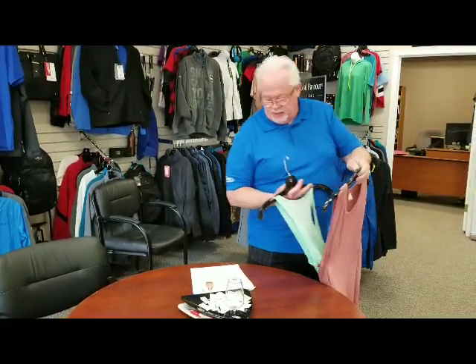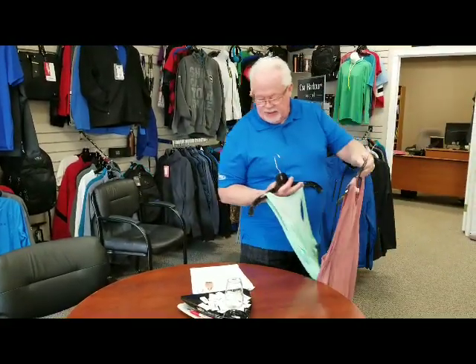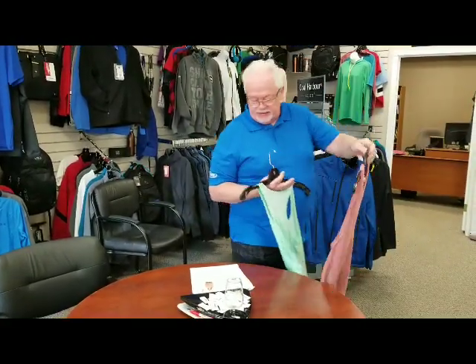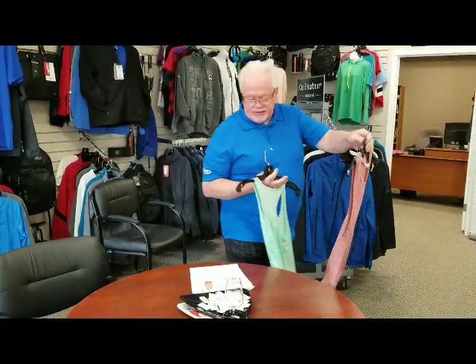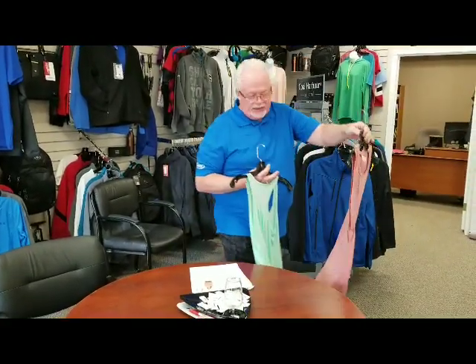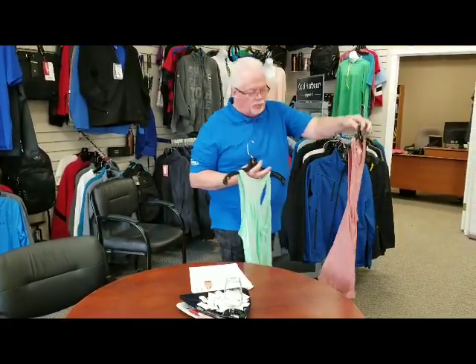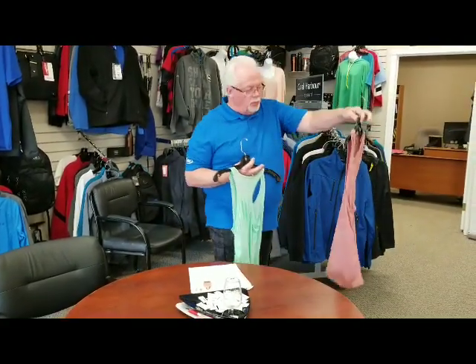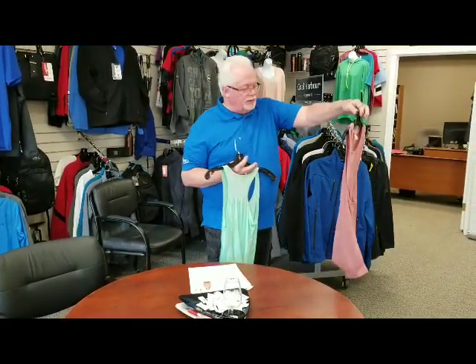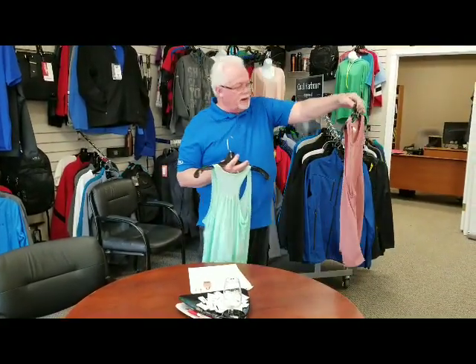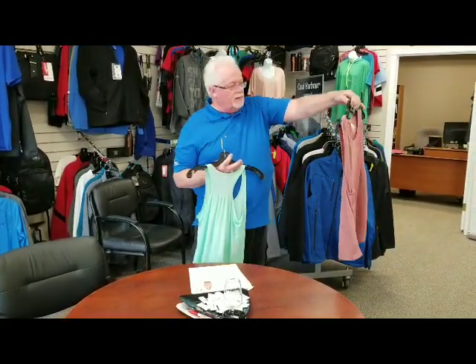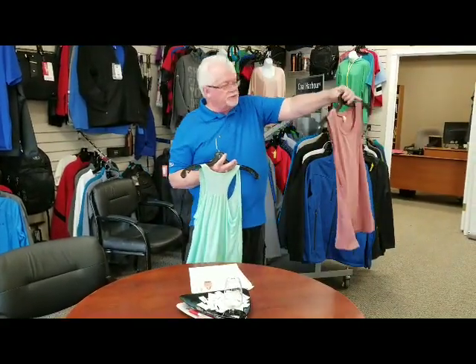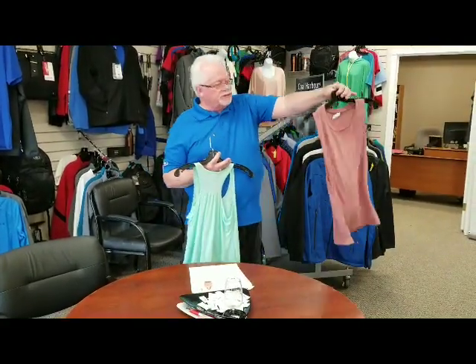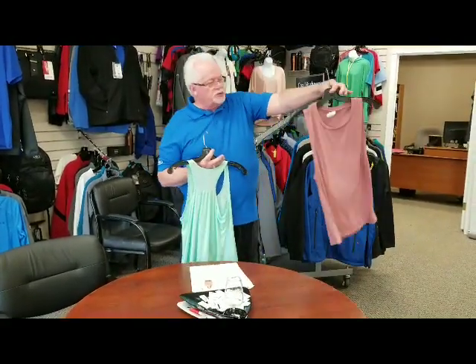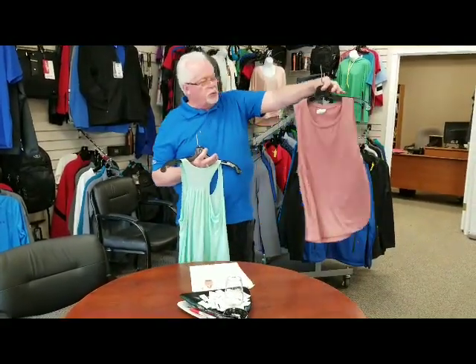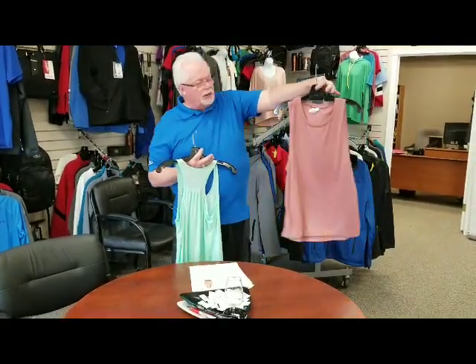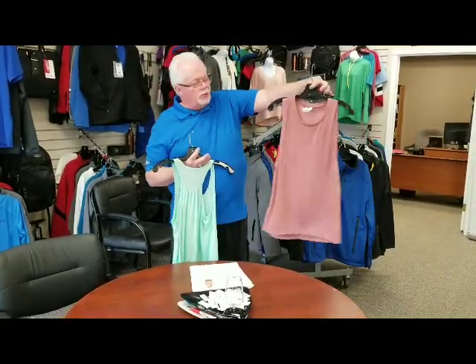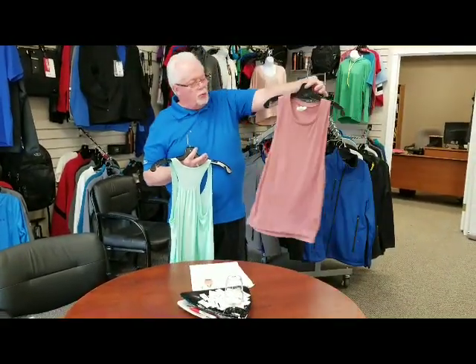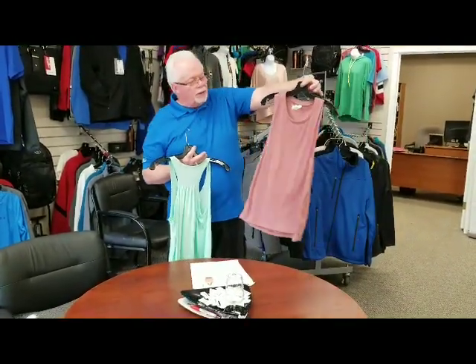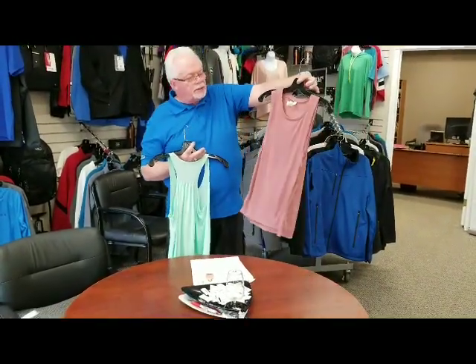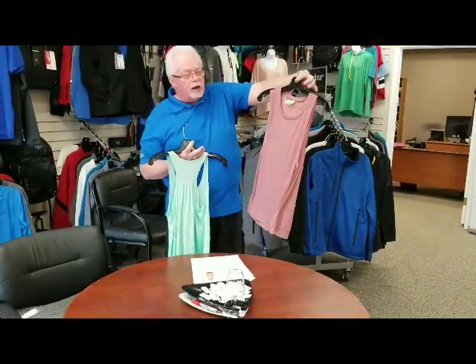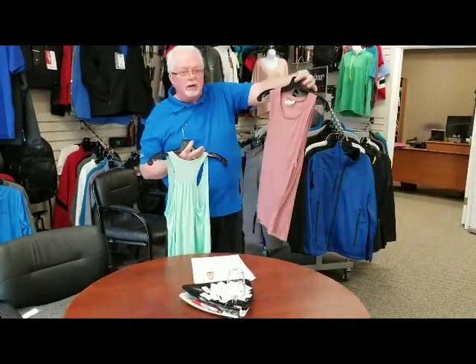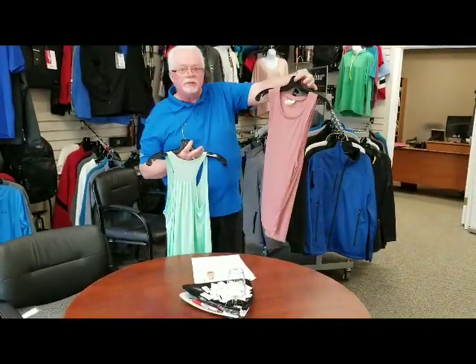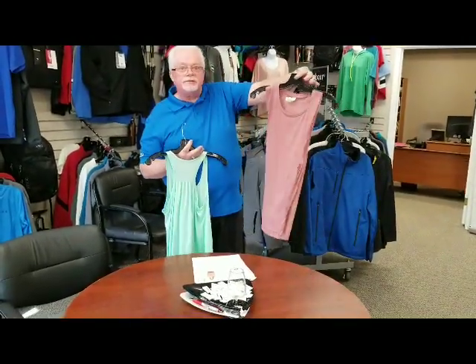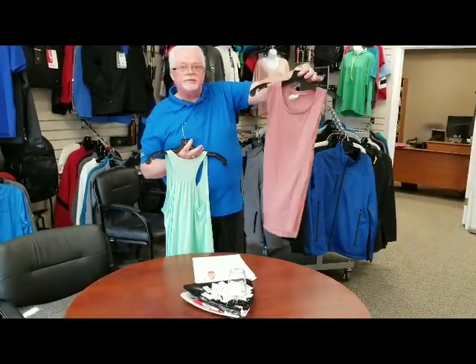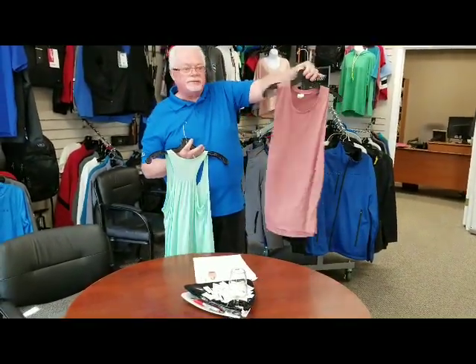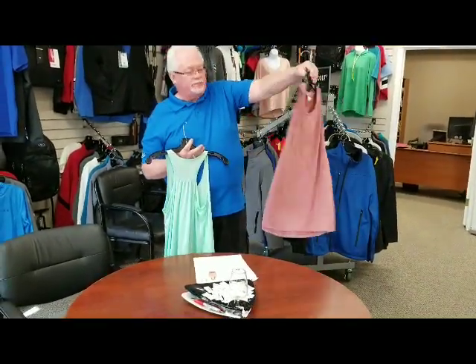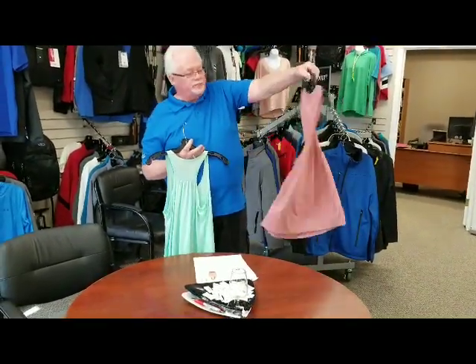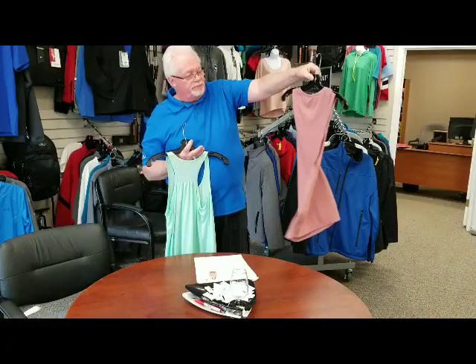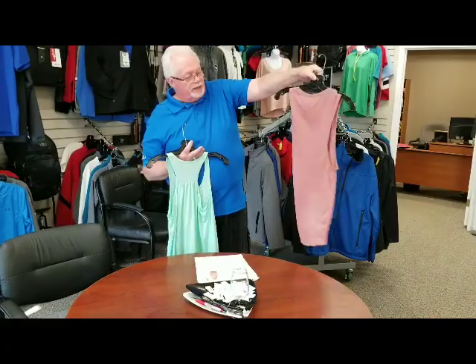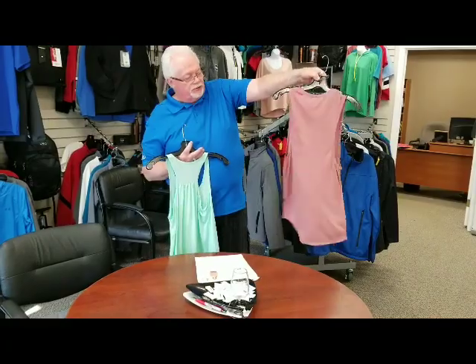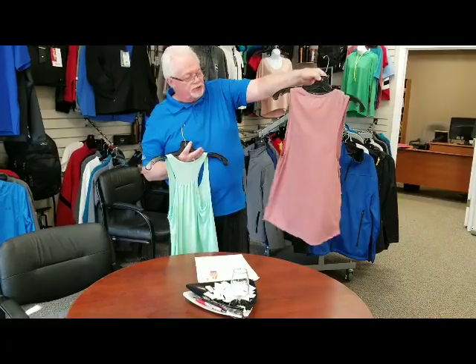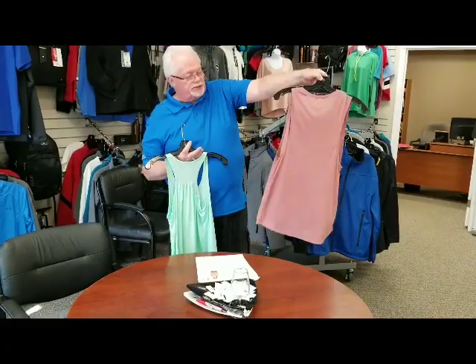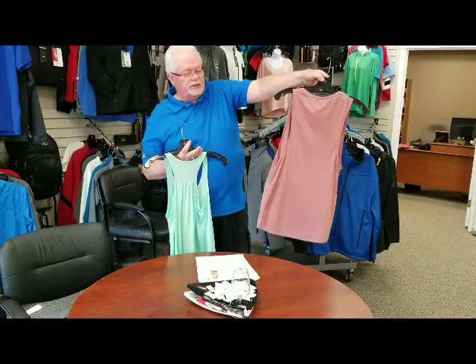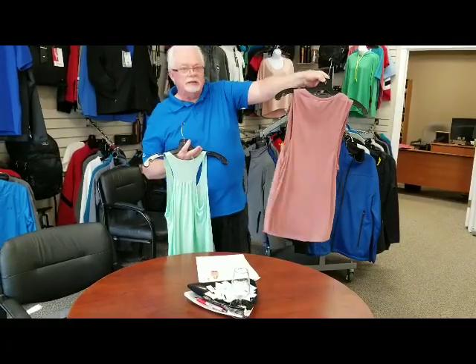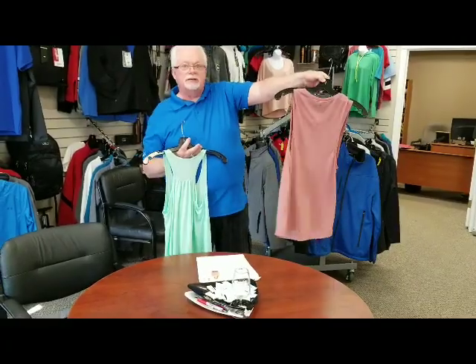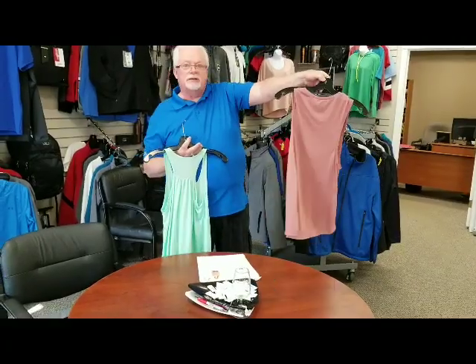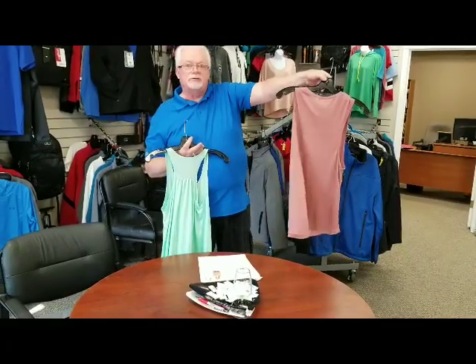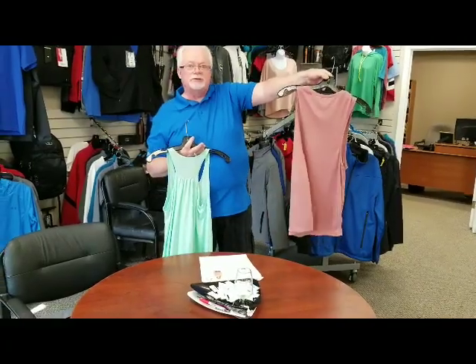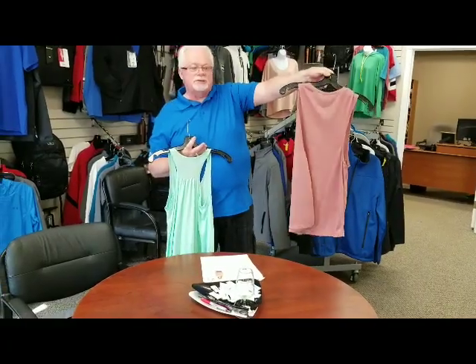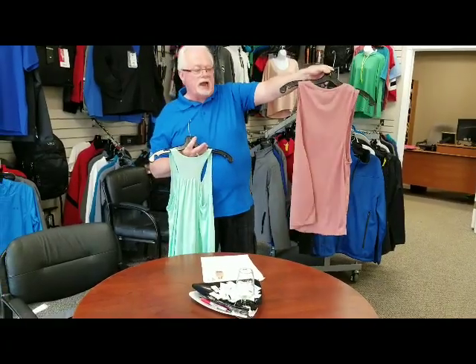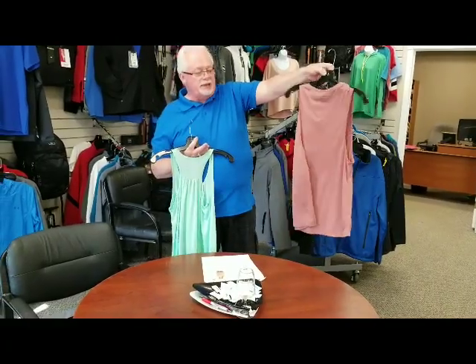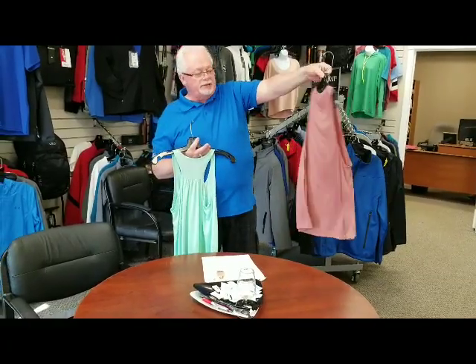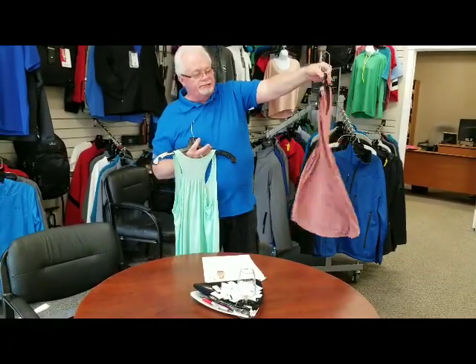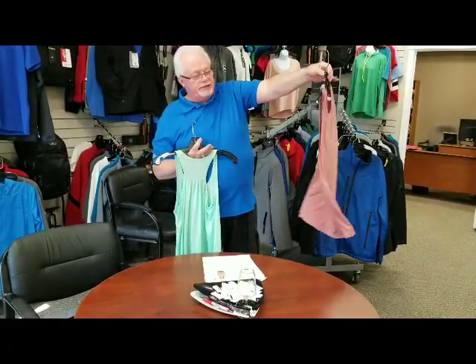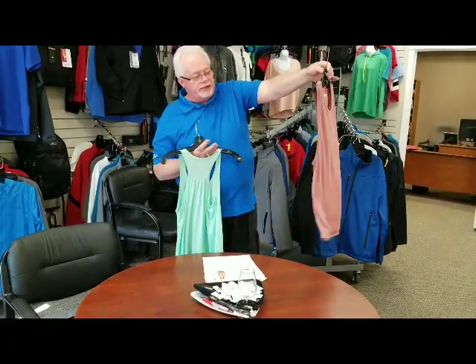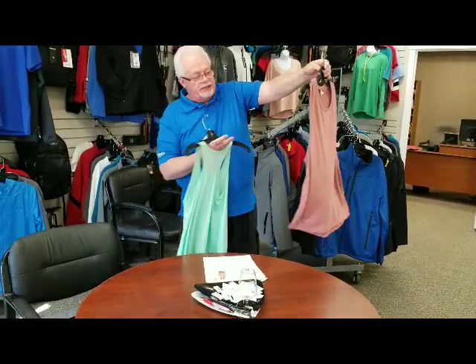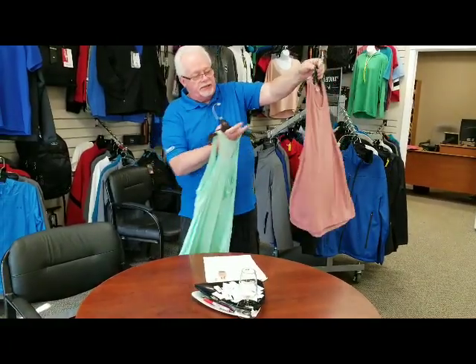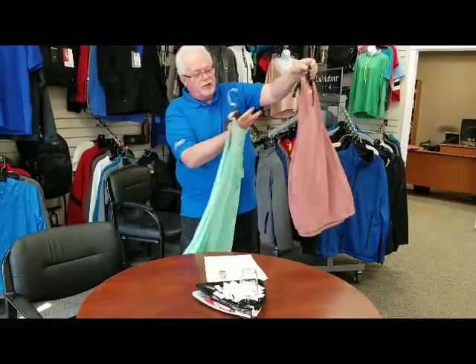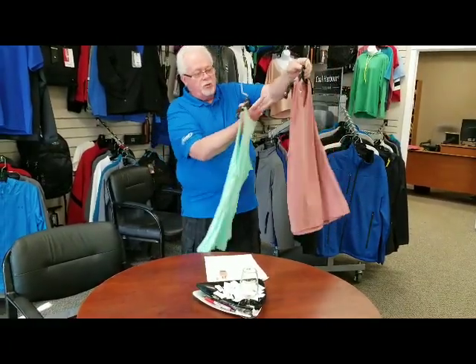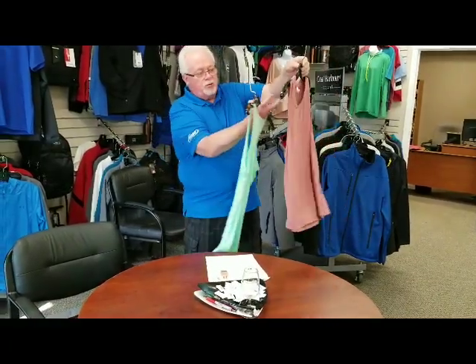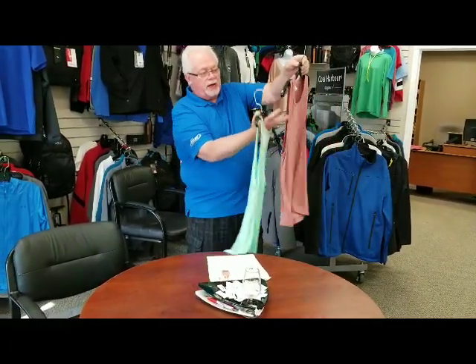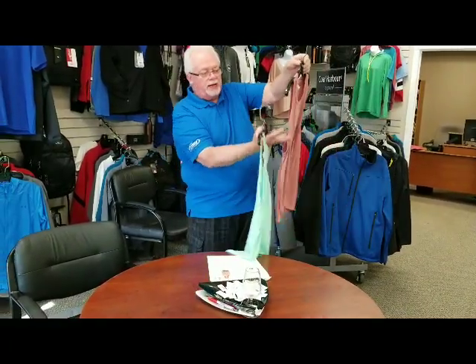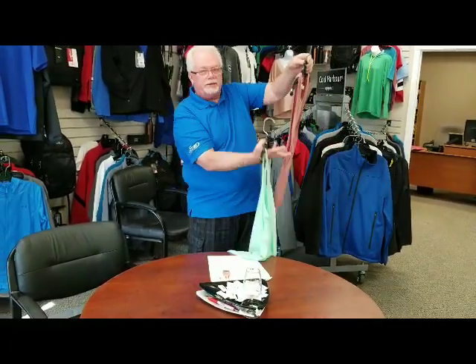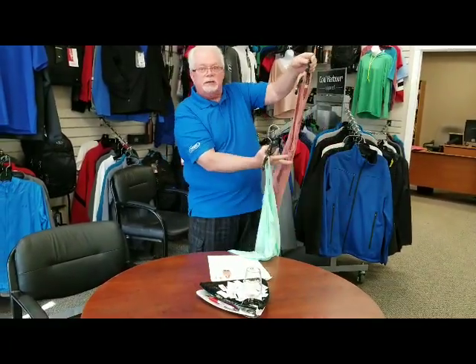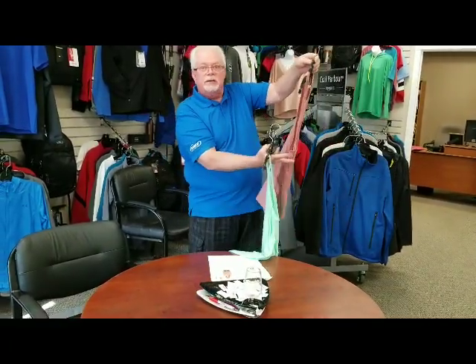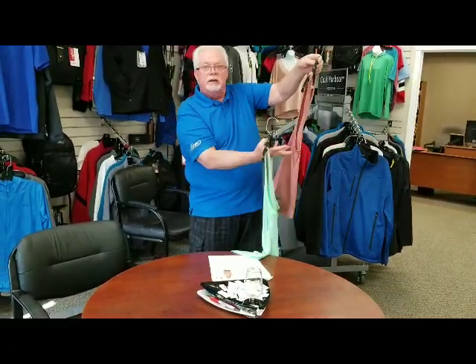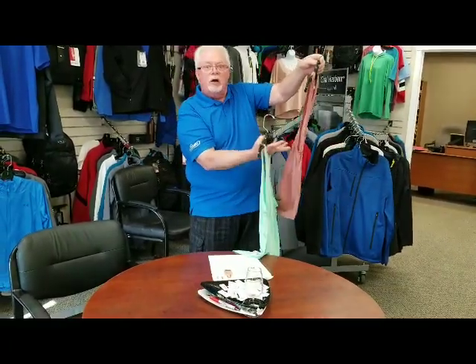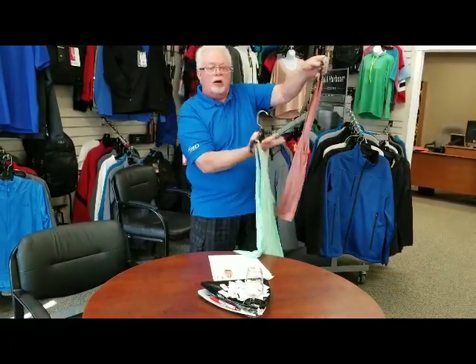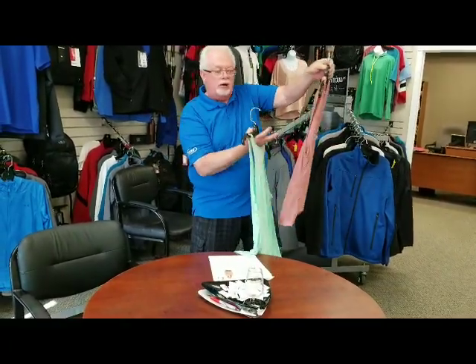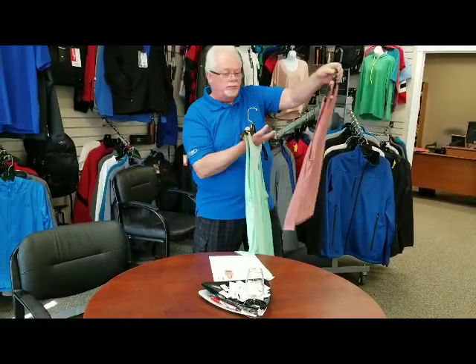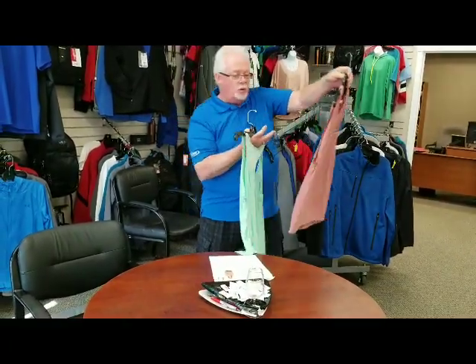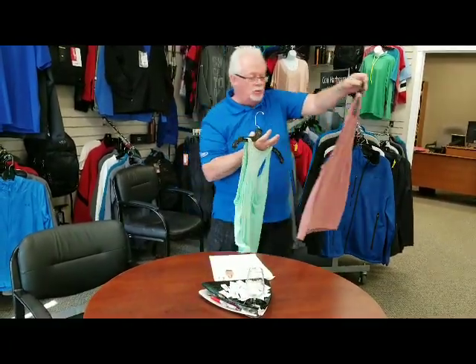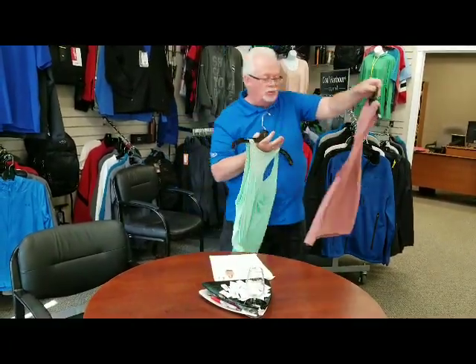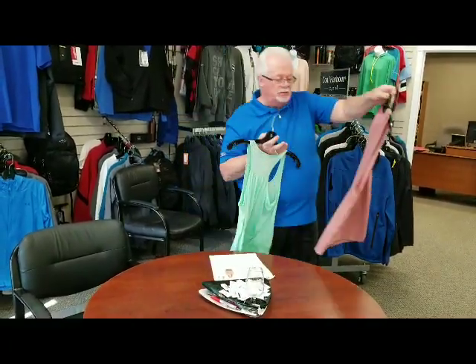The second one comes in 21 colors. Just a little different styling — really low cut armholes.